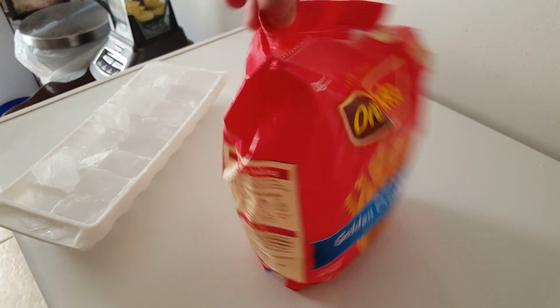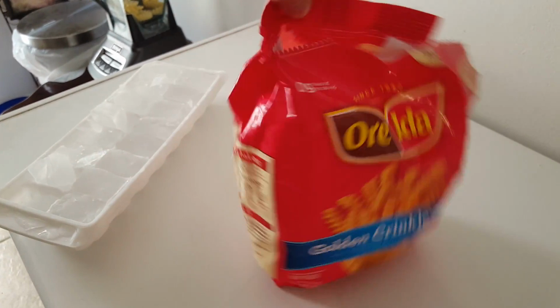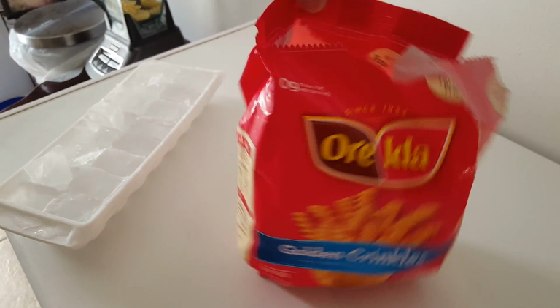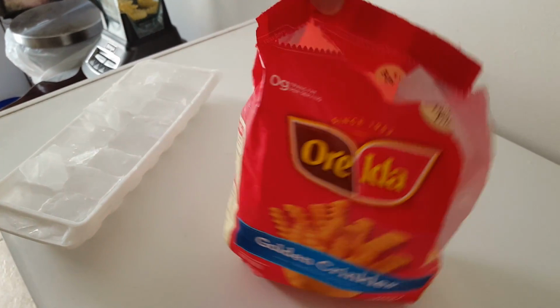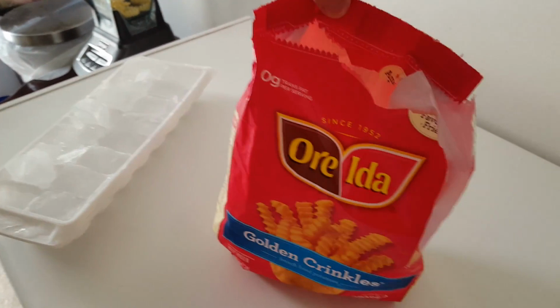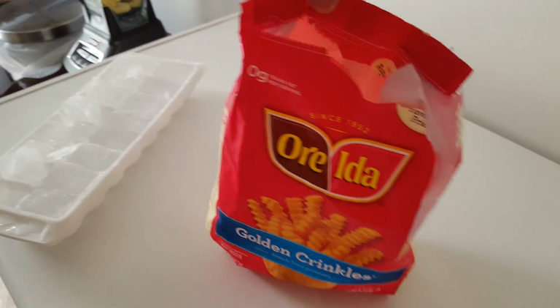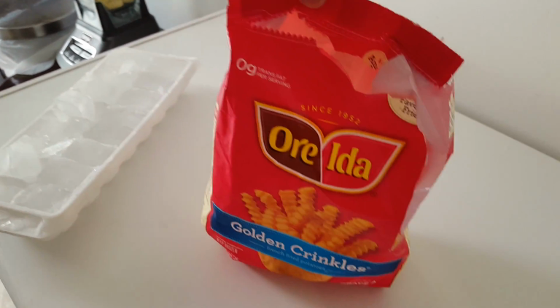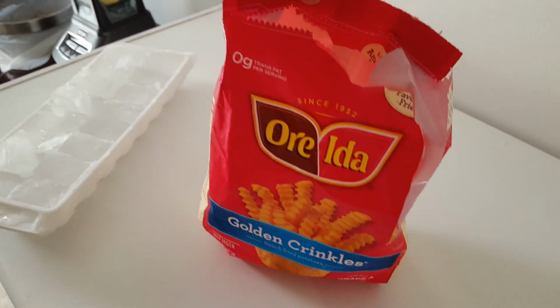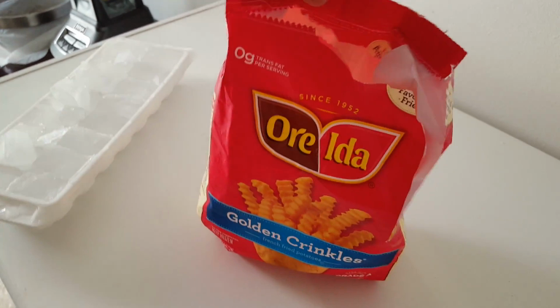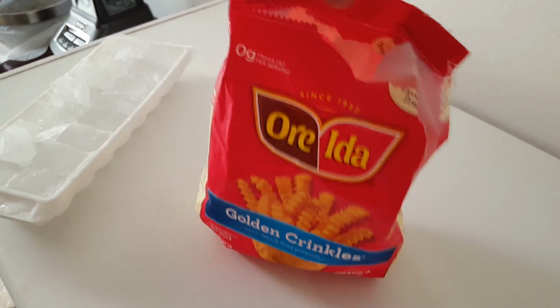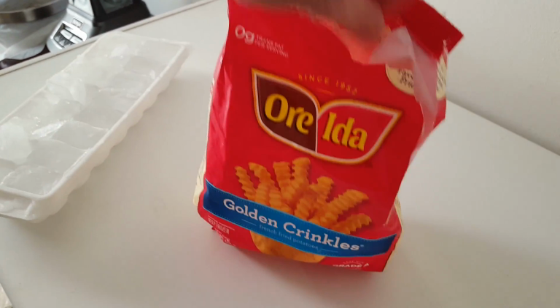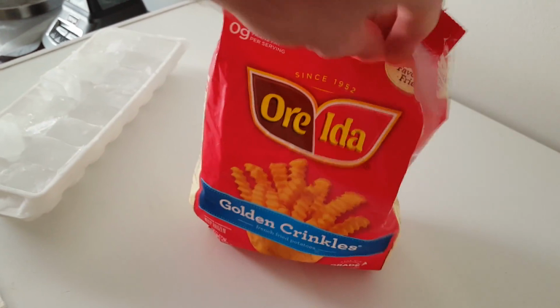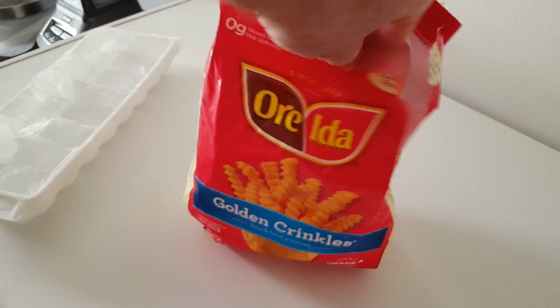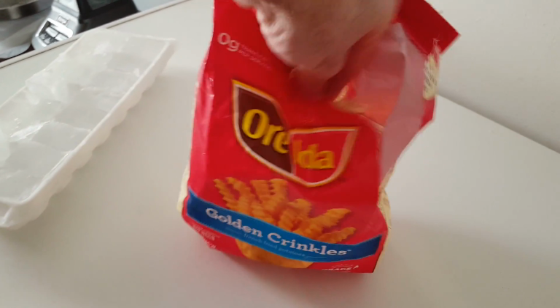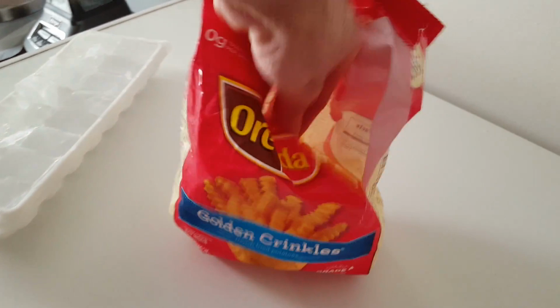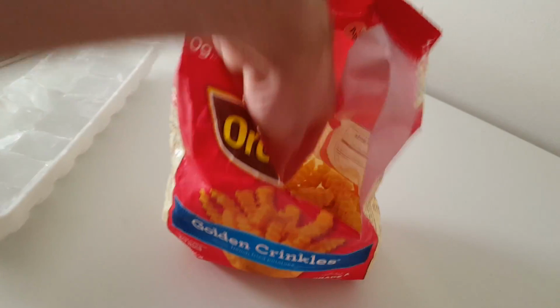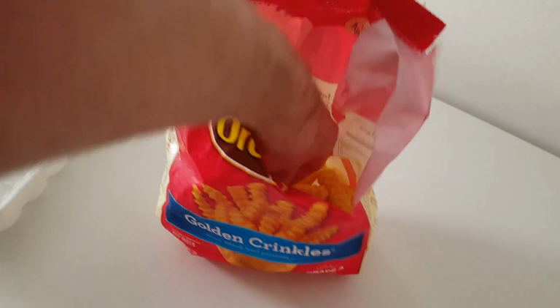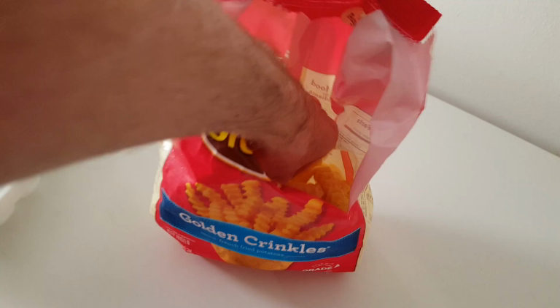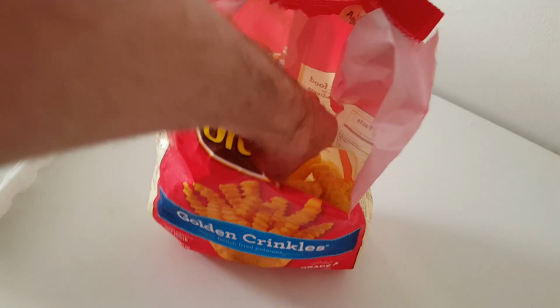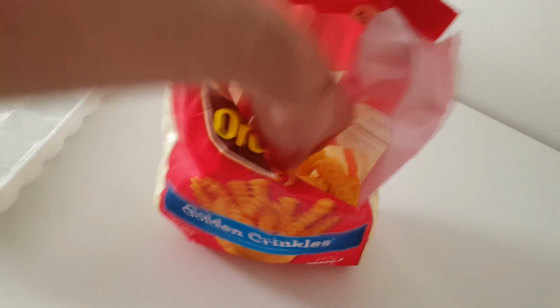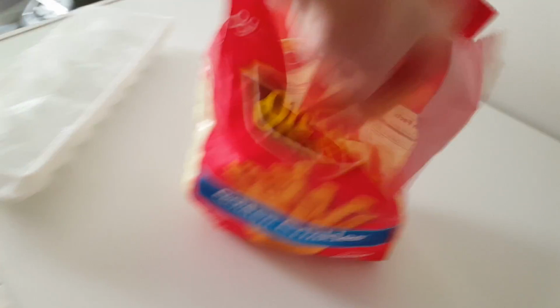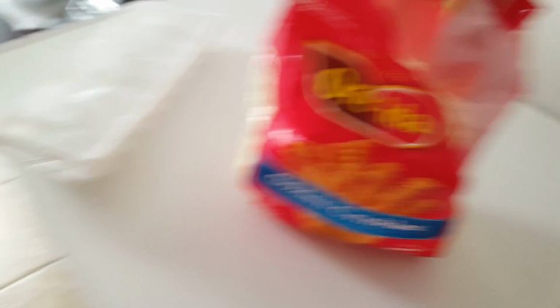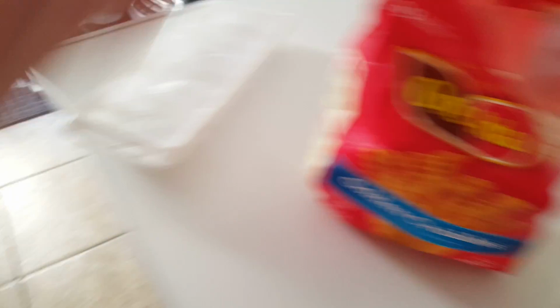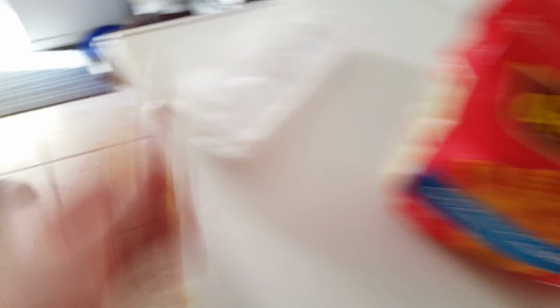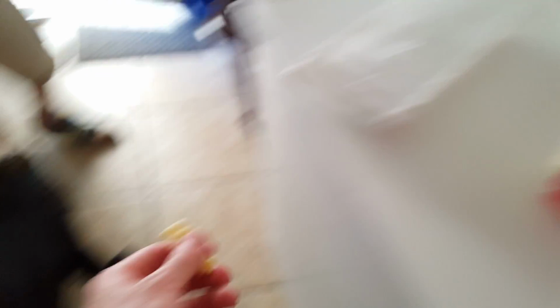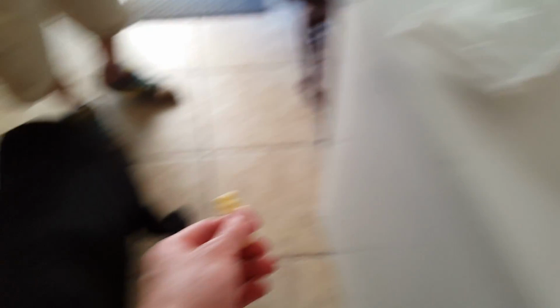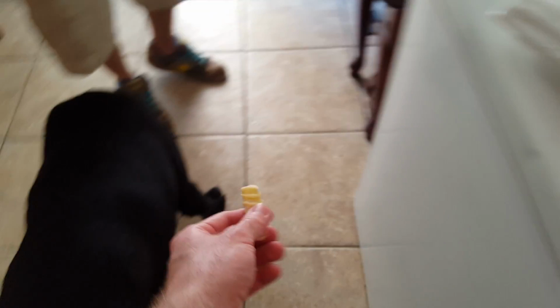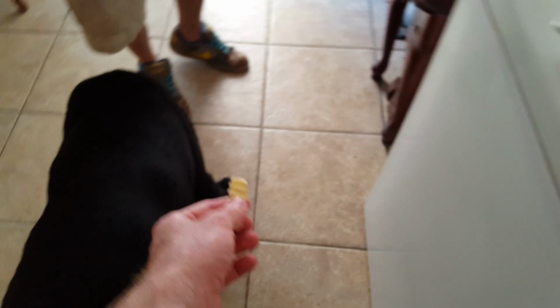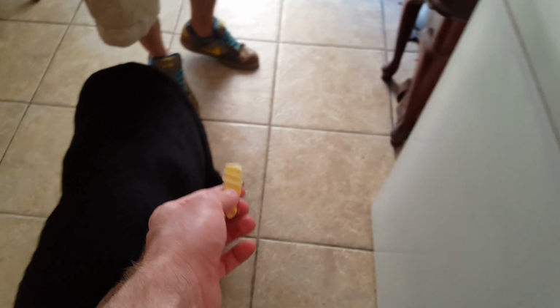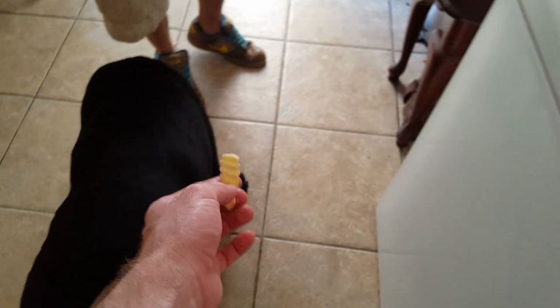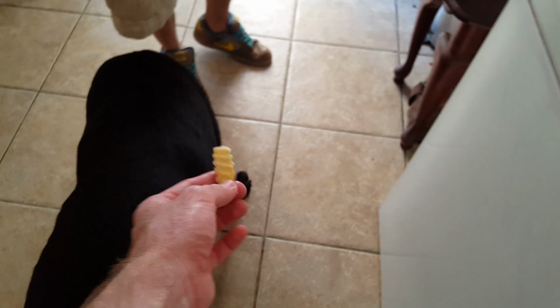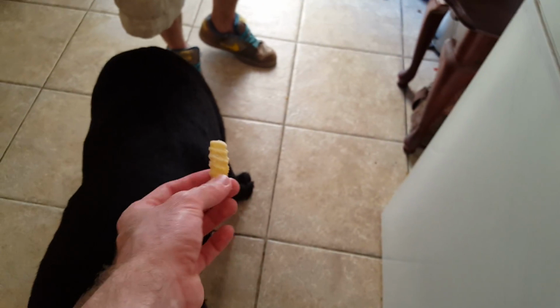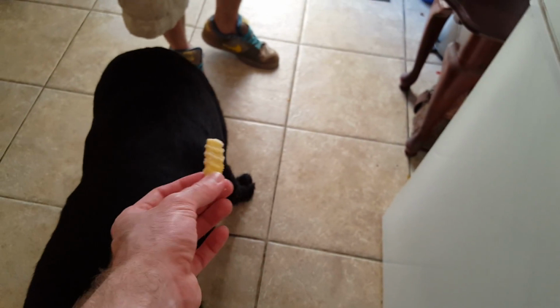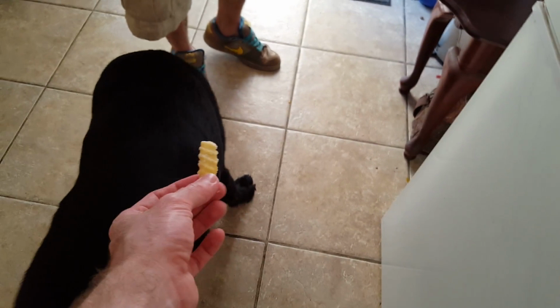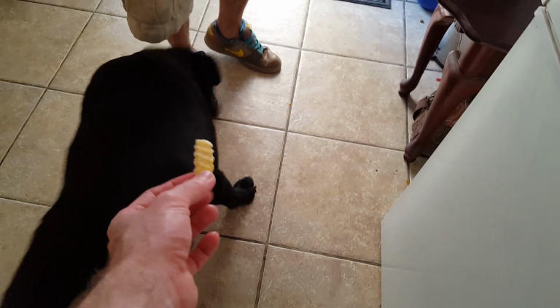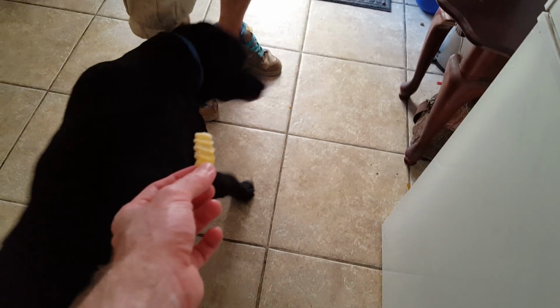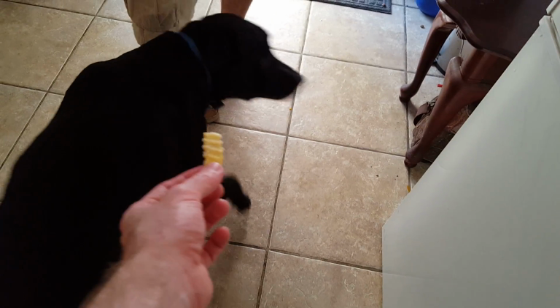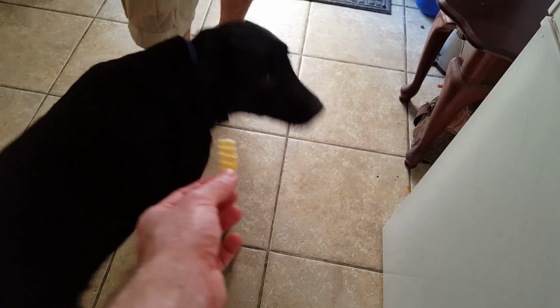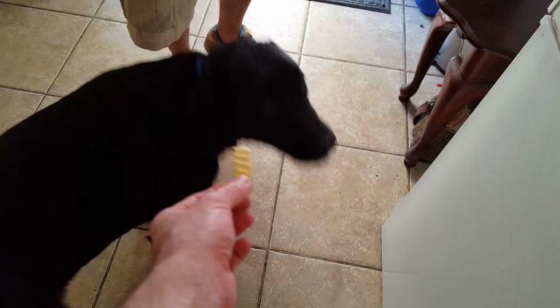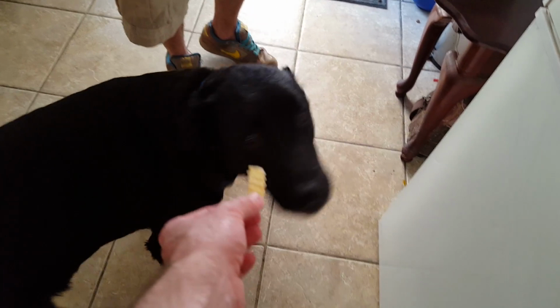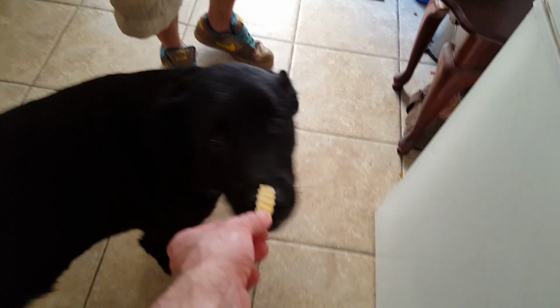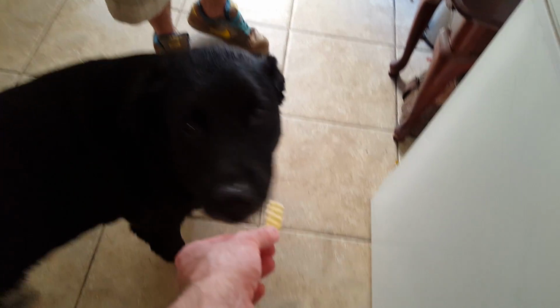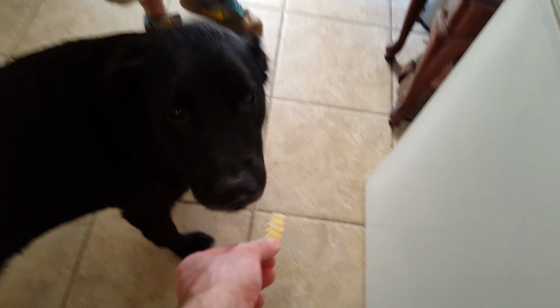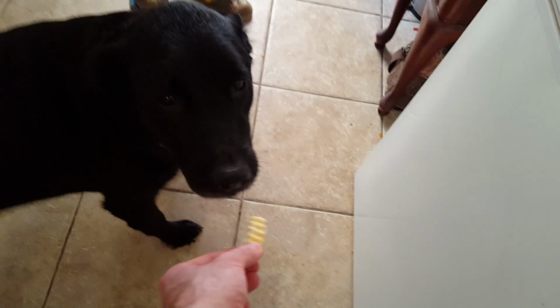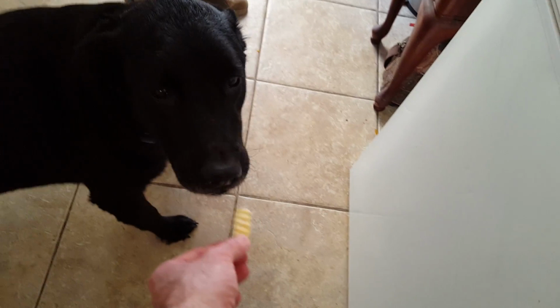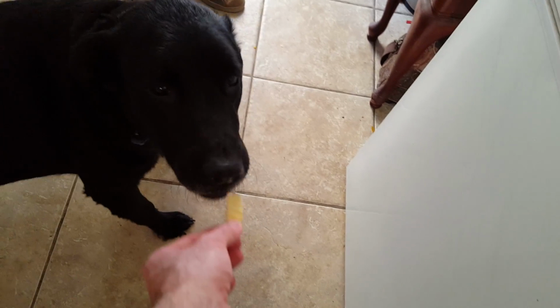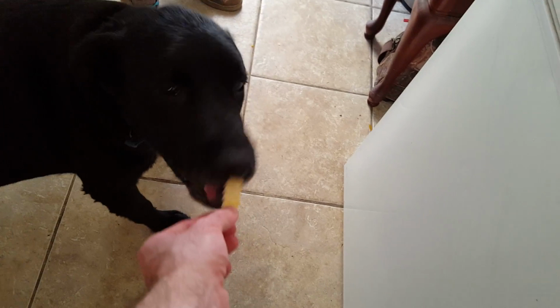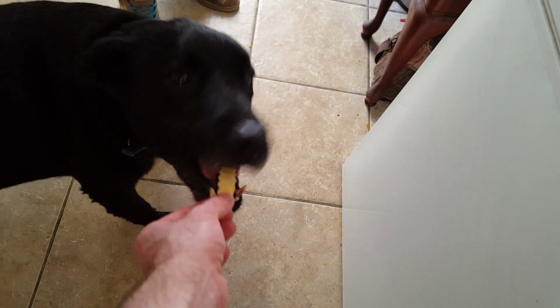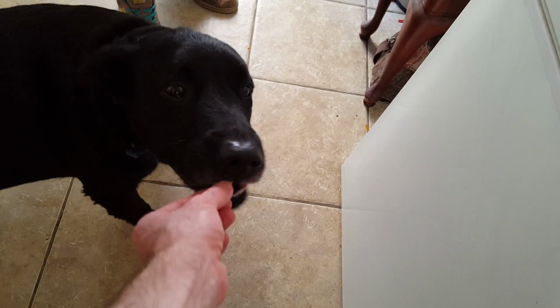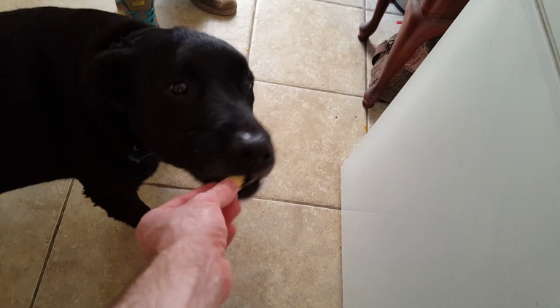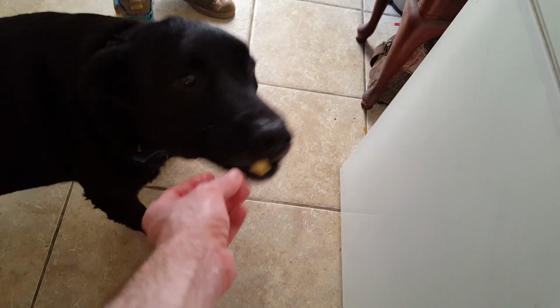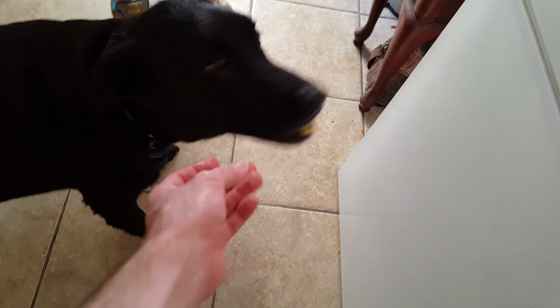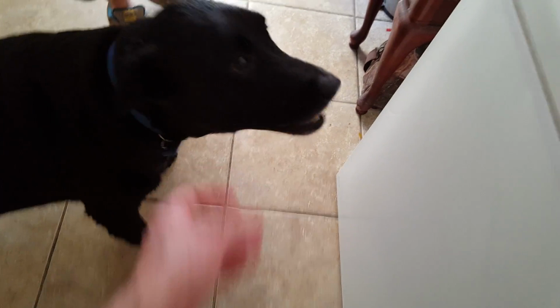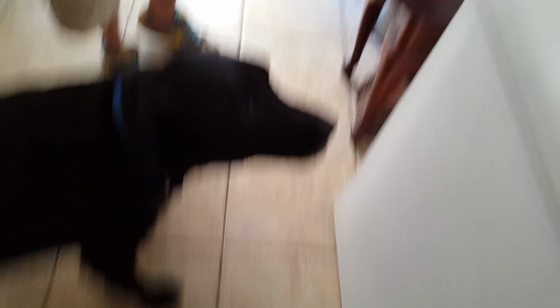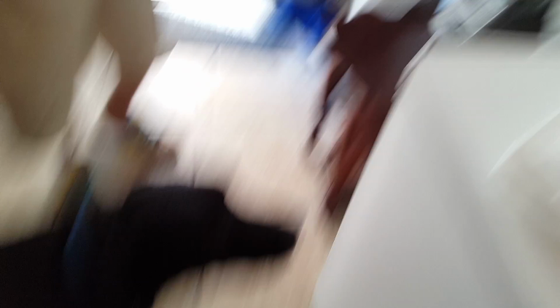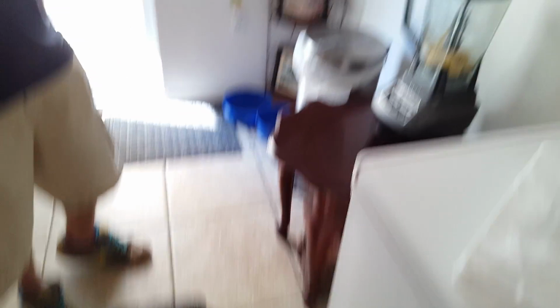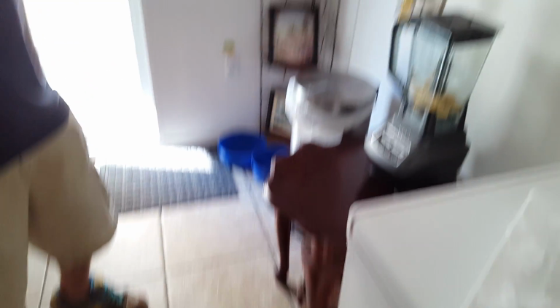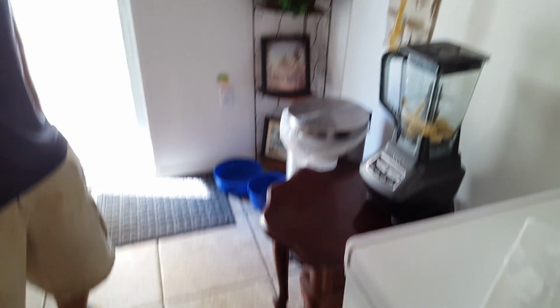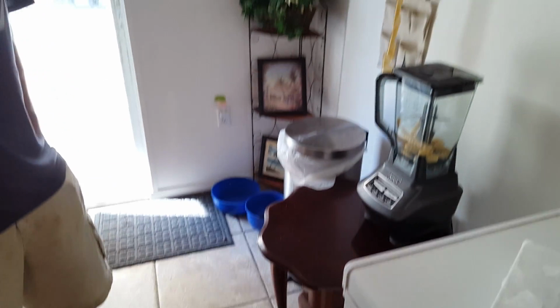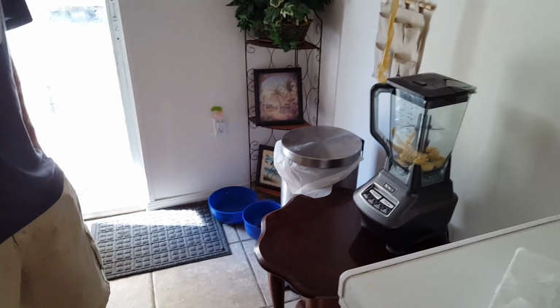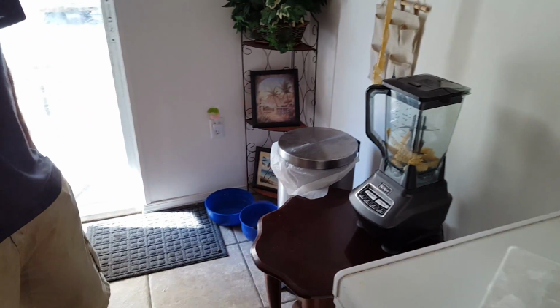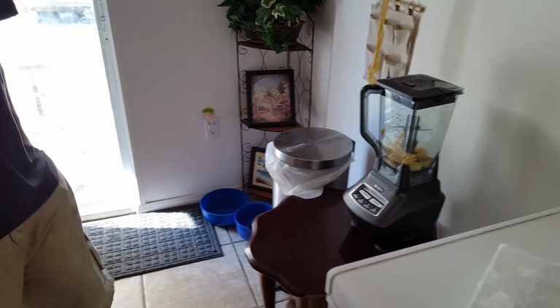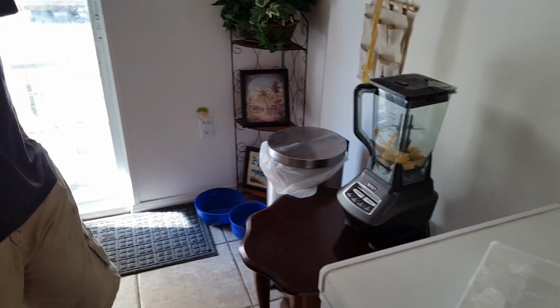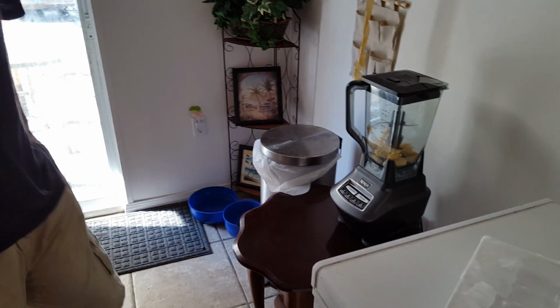Here, you can make it. Push. Alright, start.